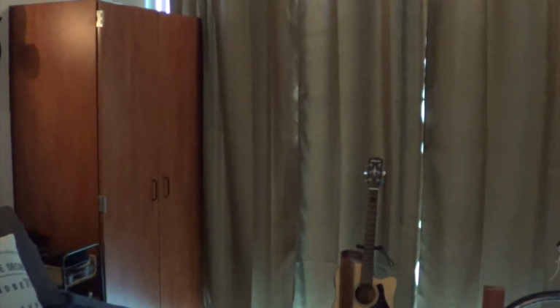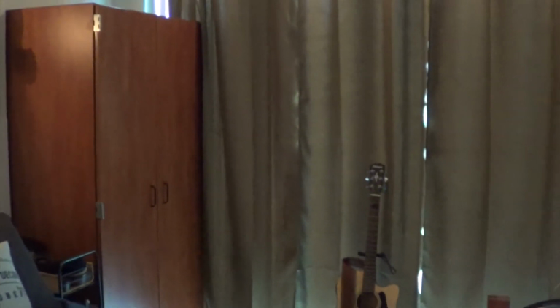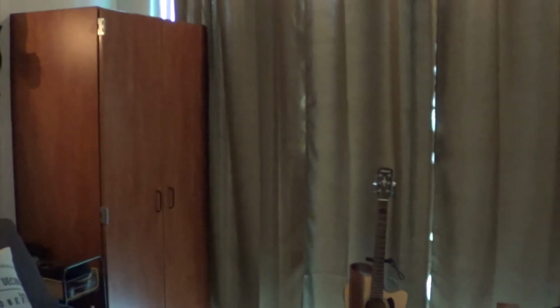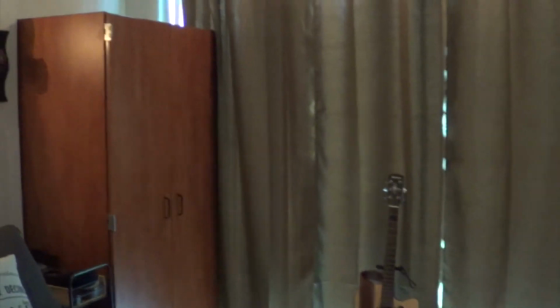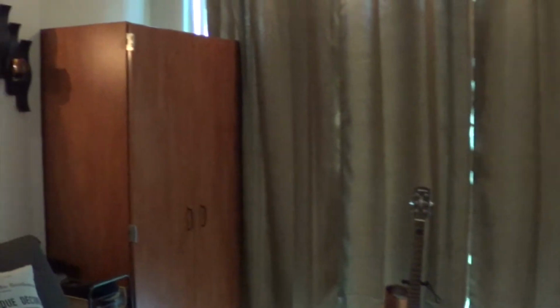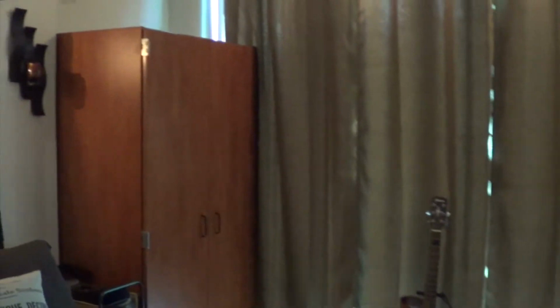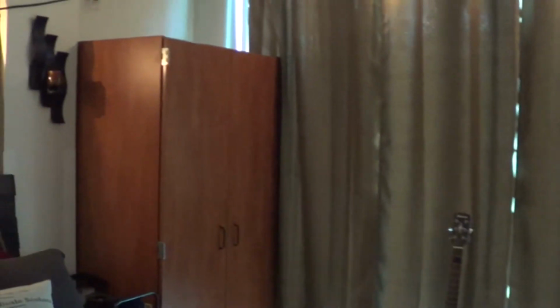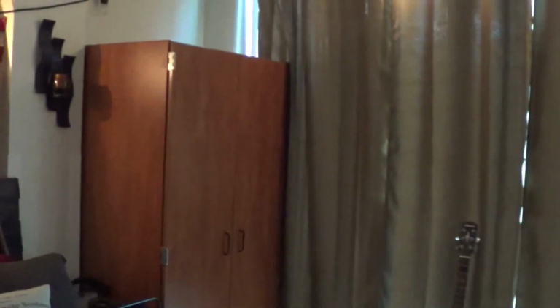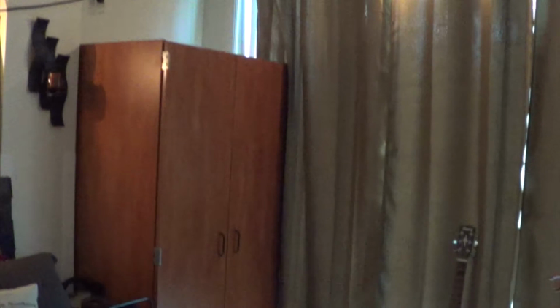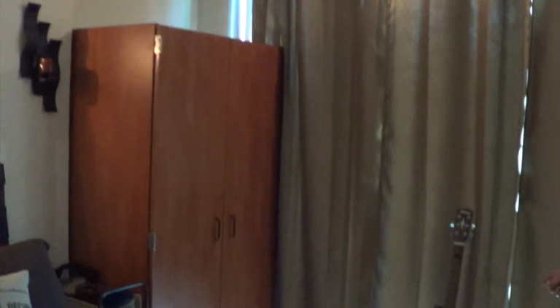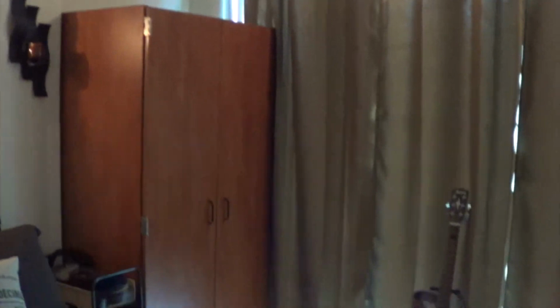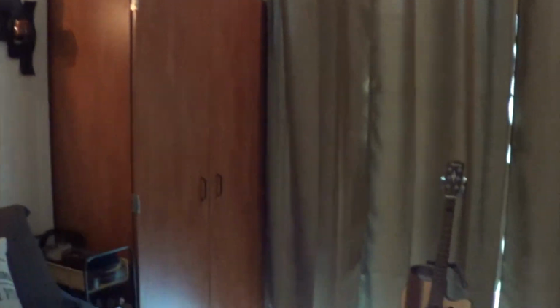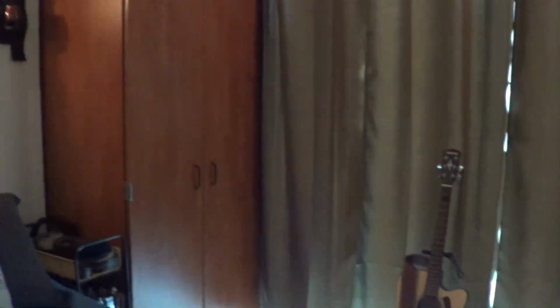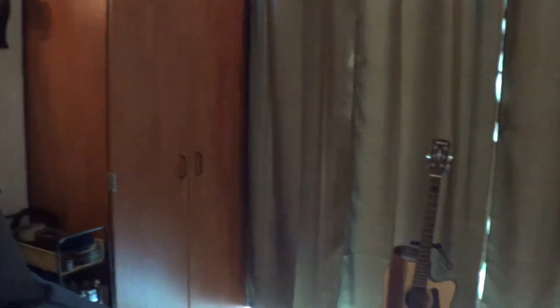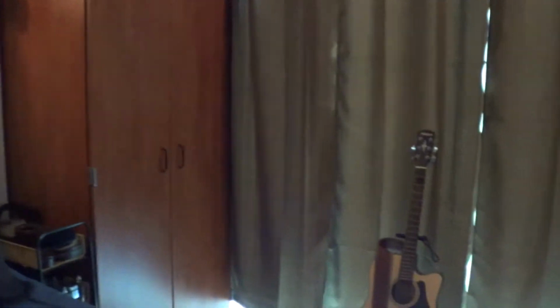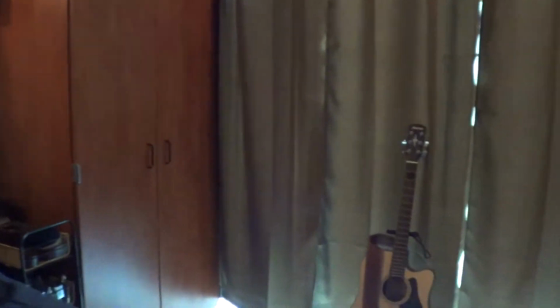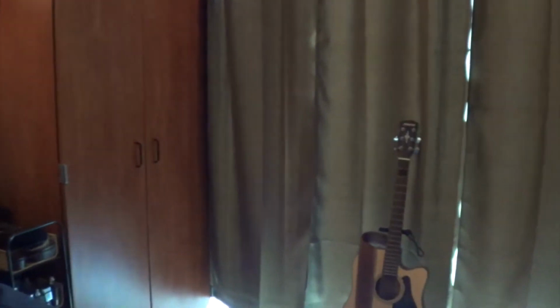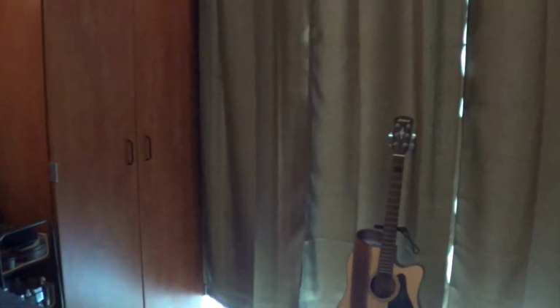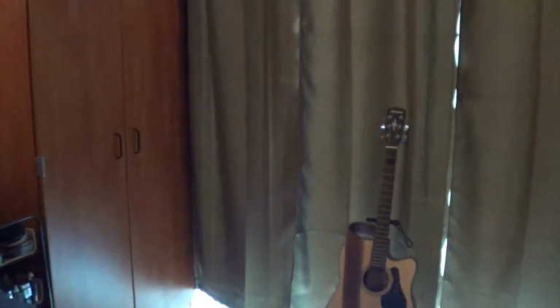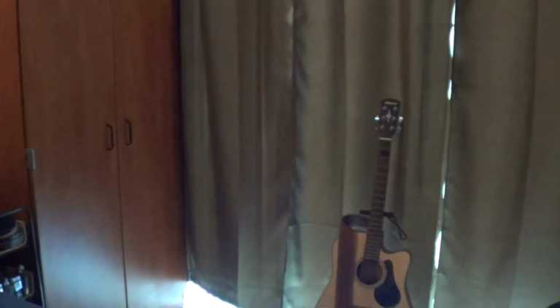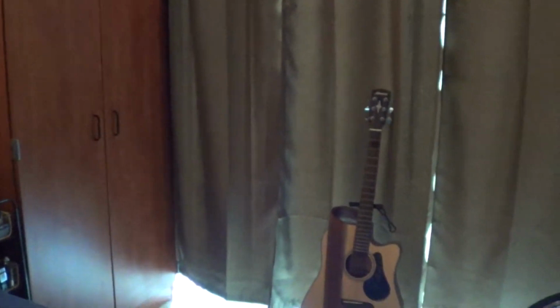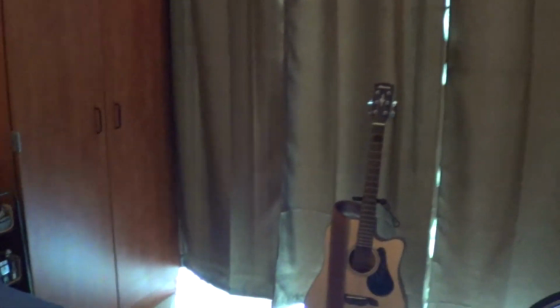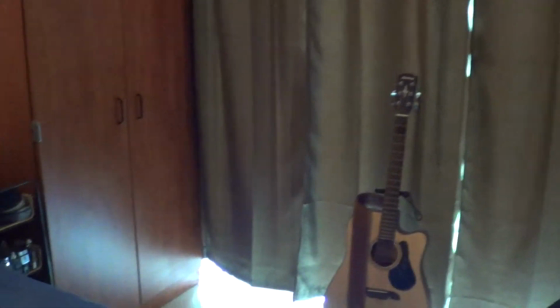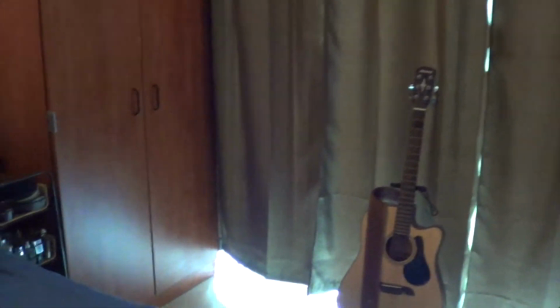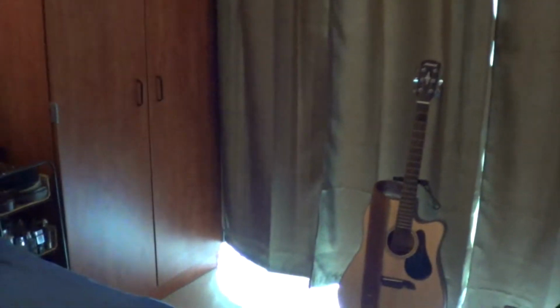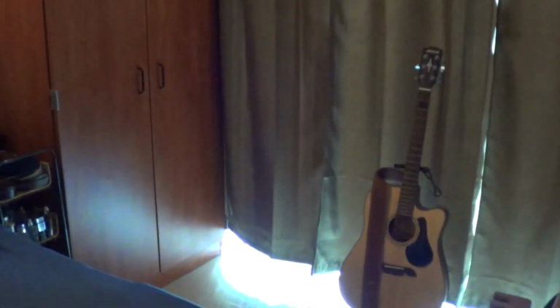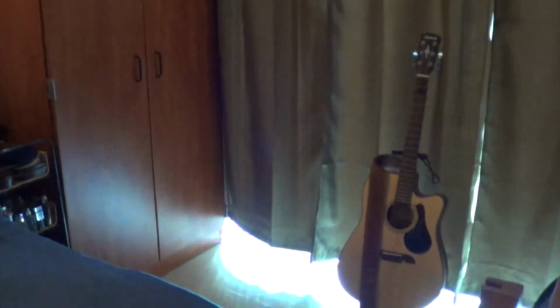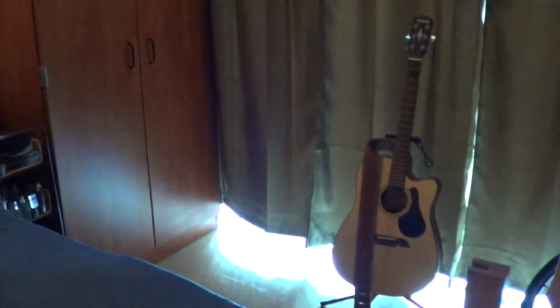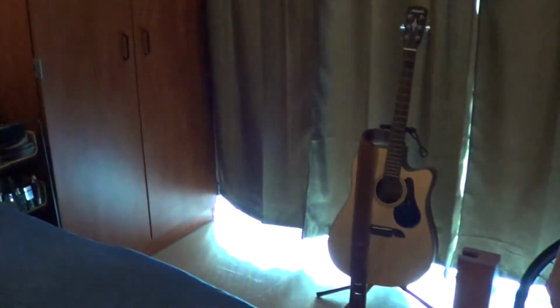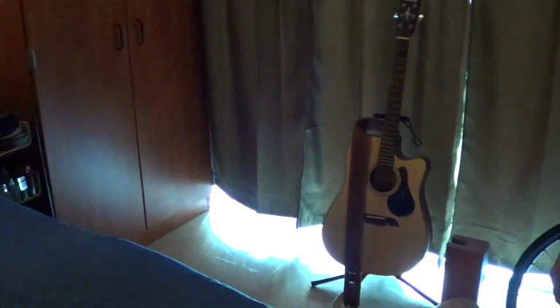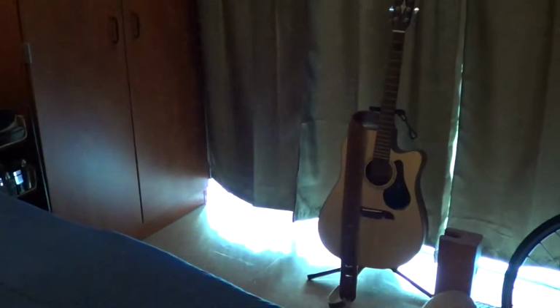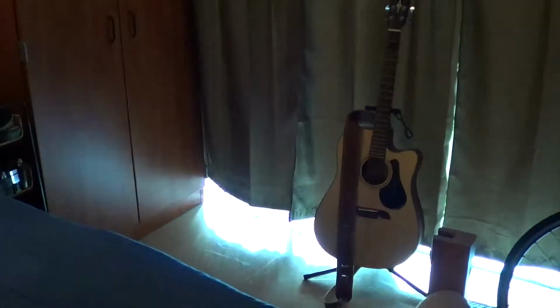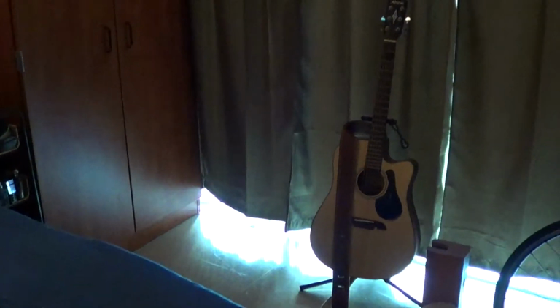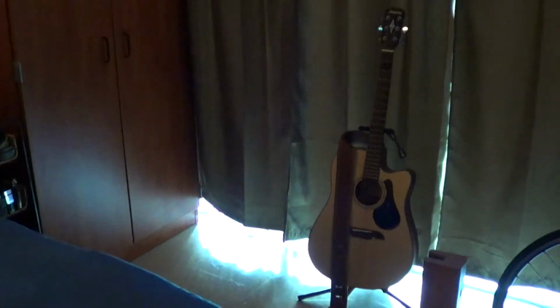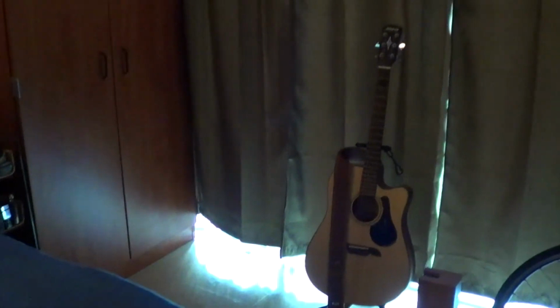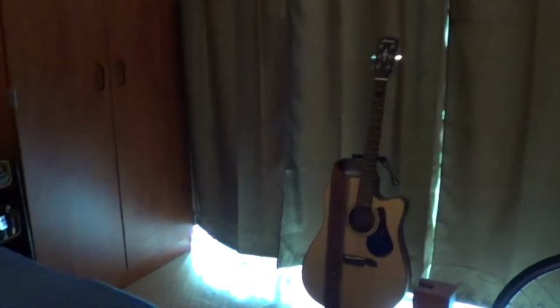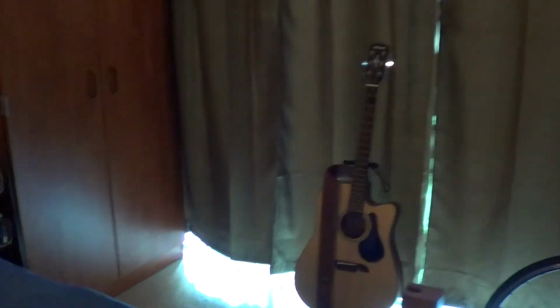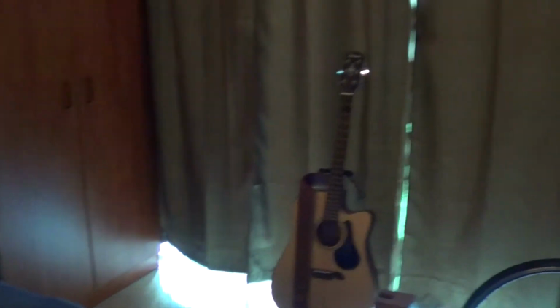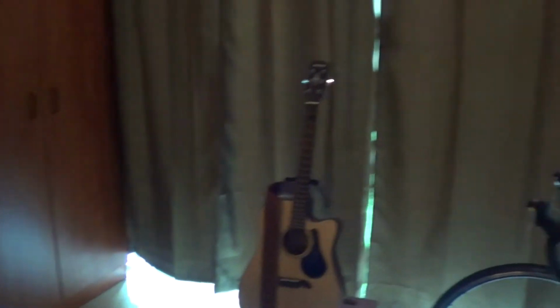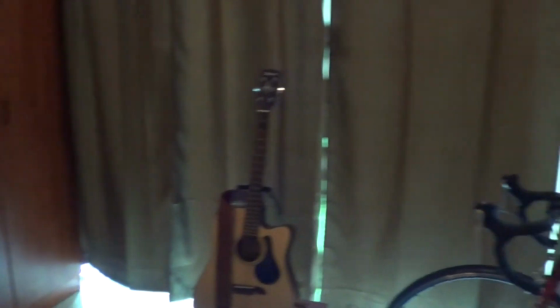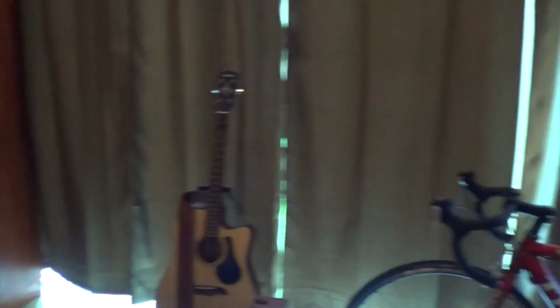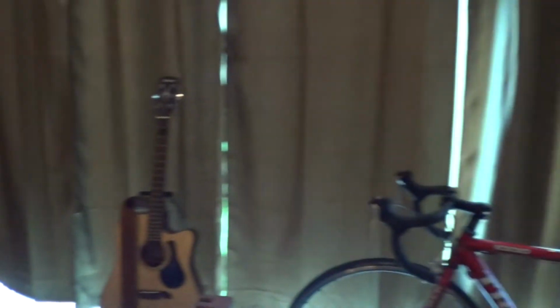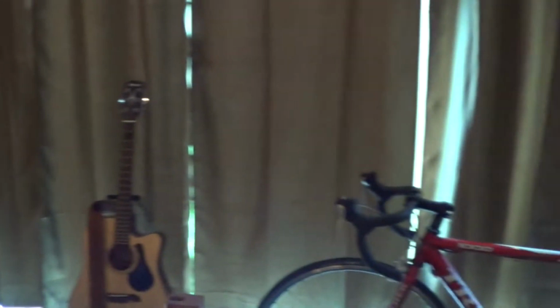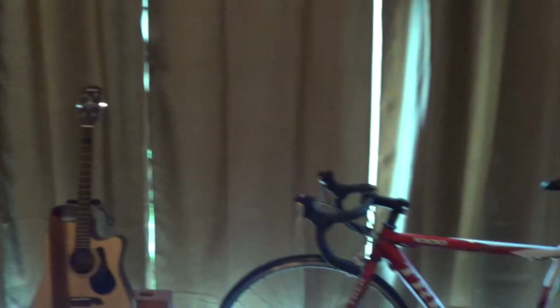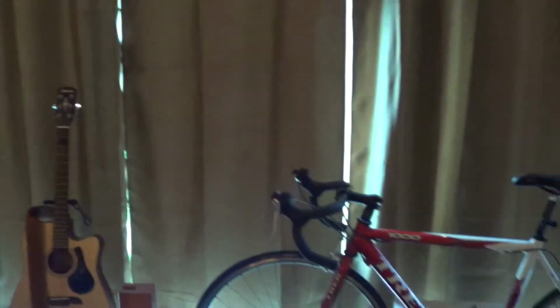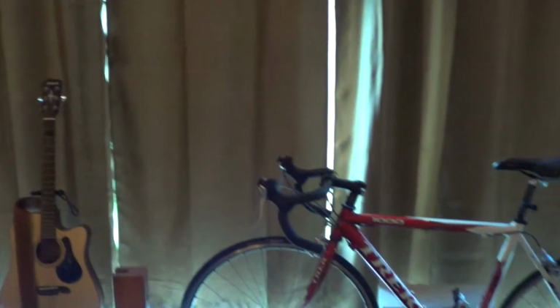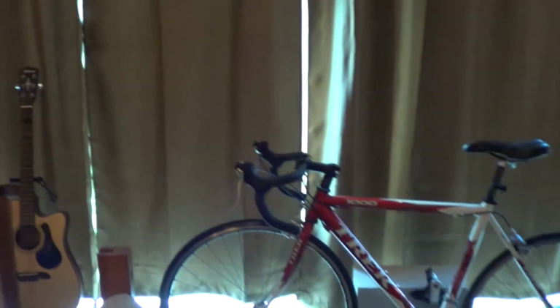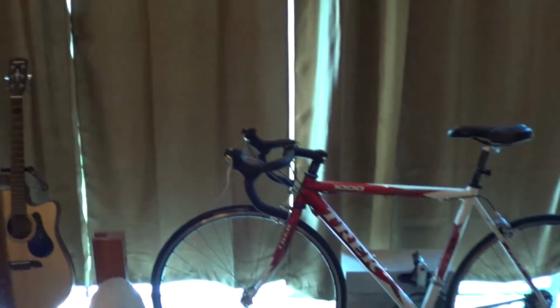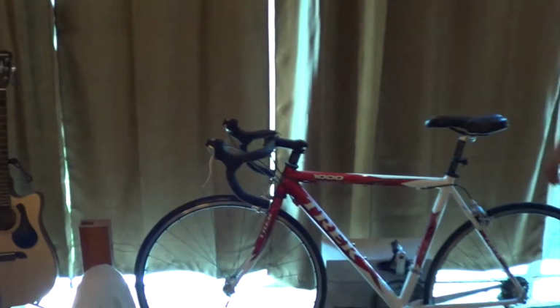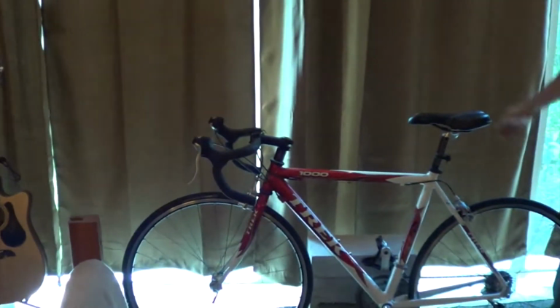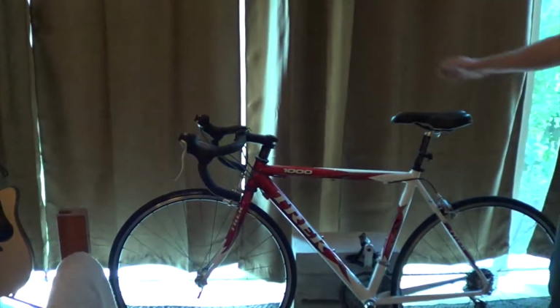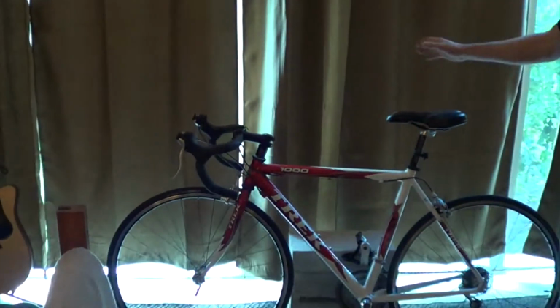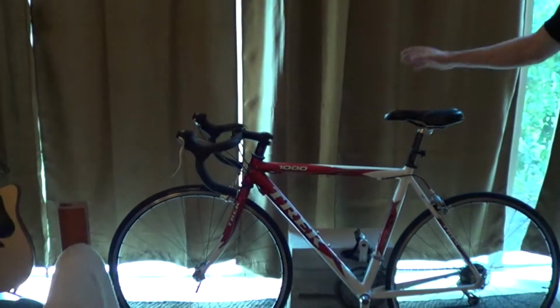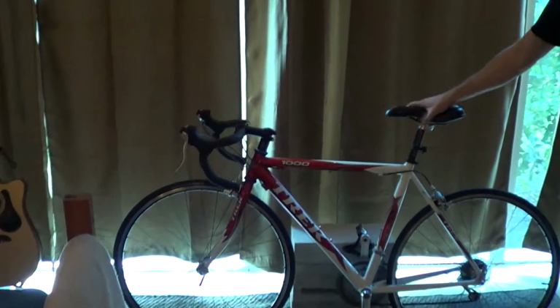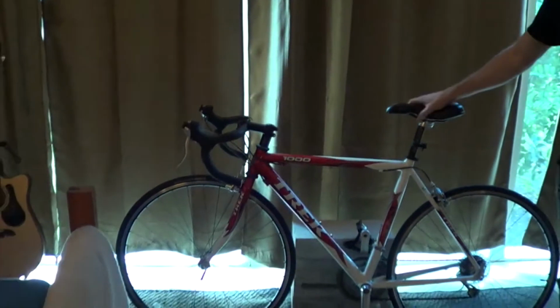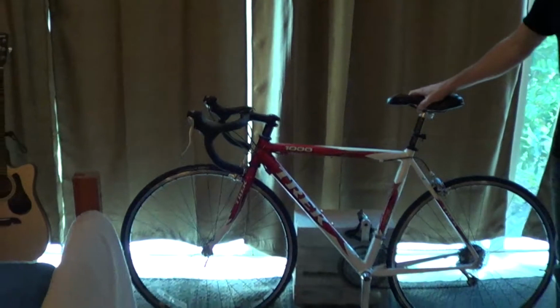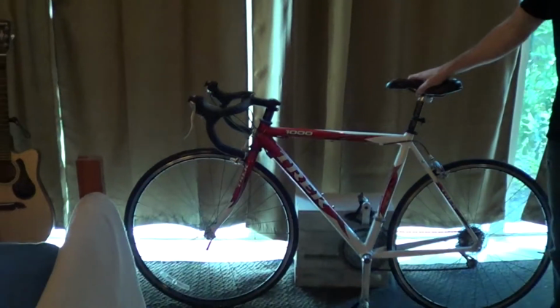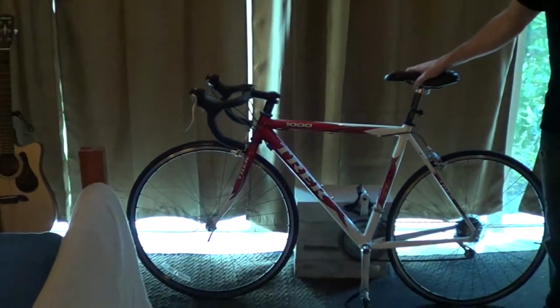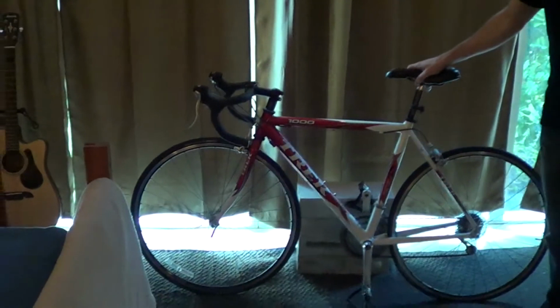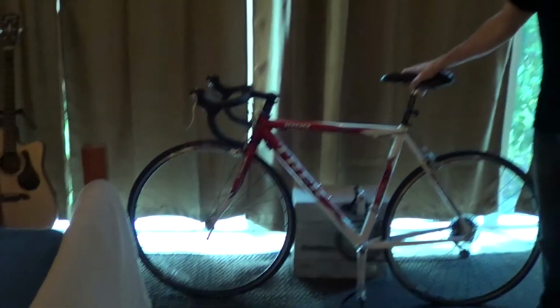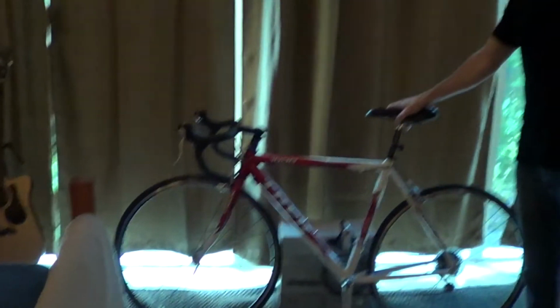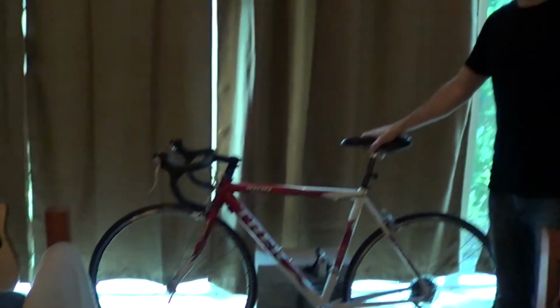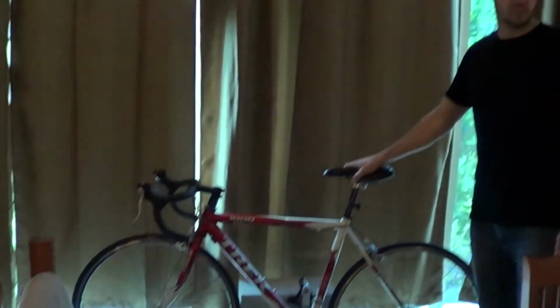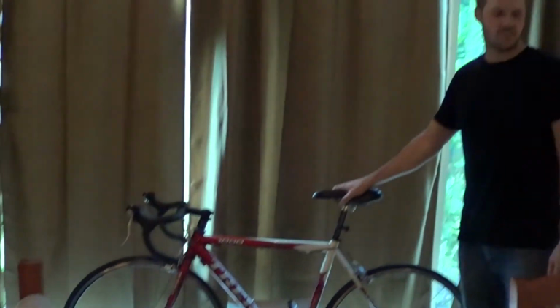Here's my guitar and, of course, every college kid's necessity, a bicycle.